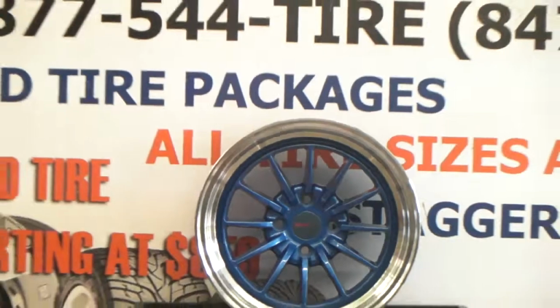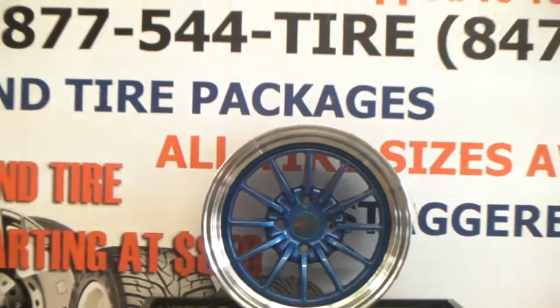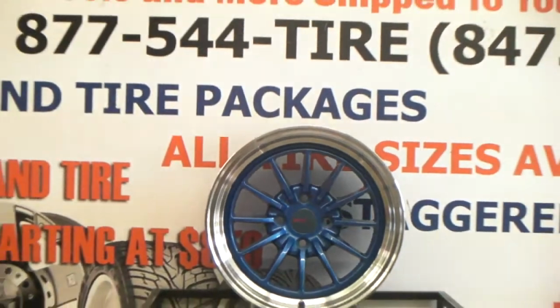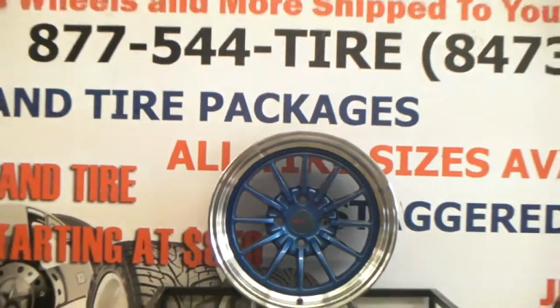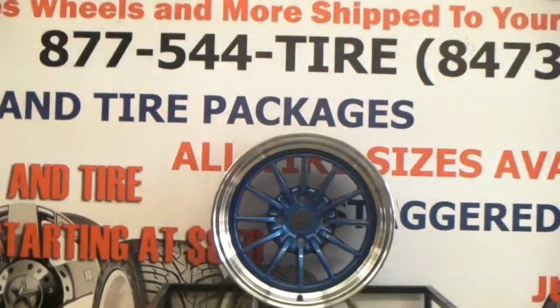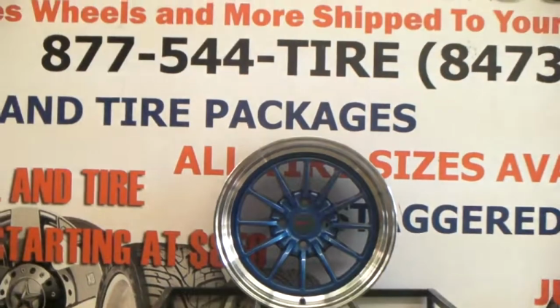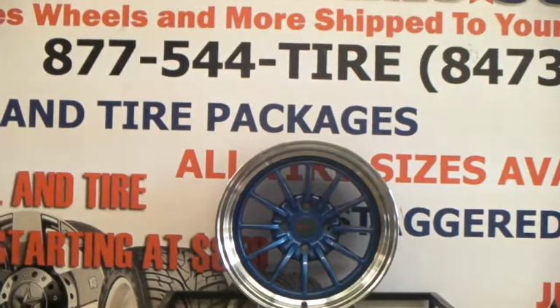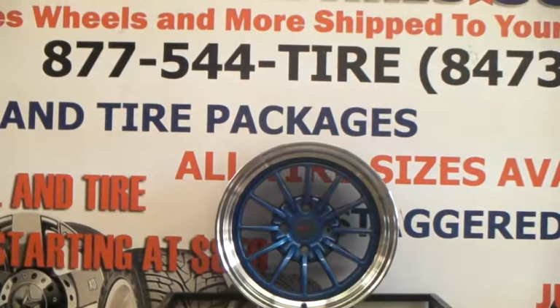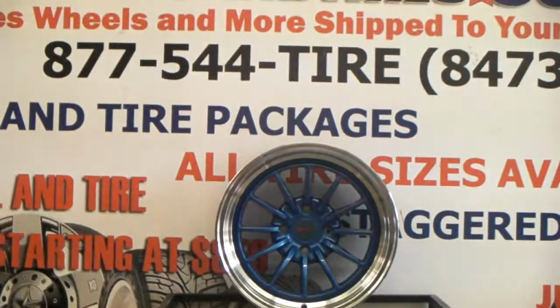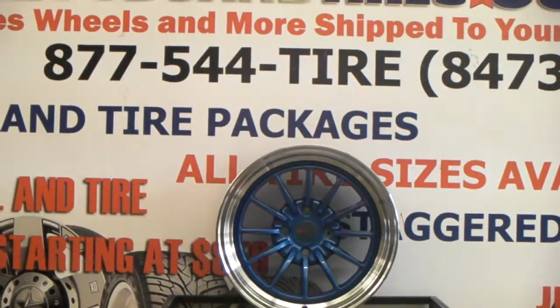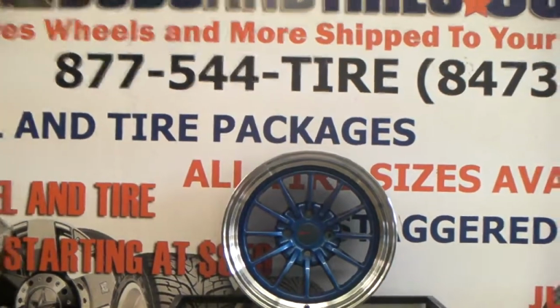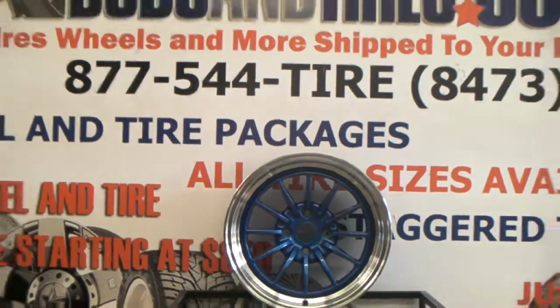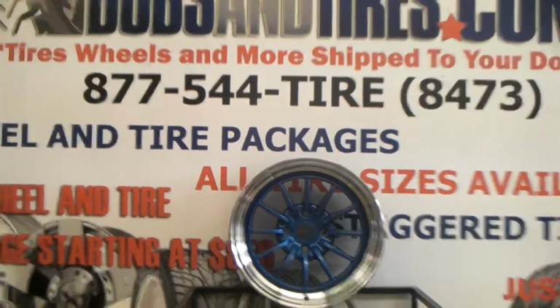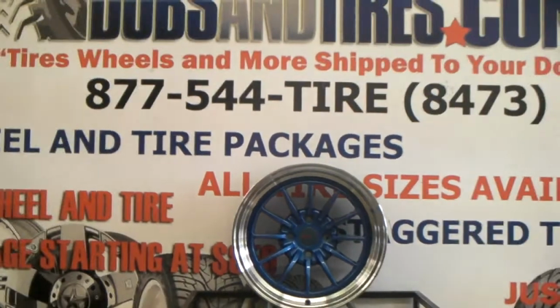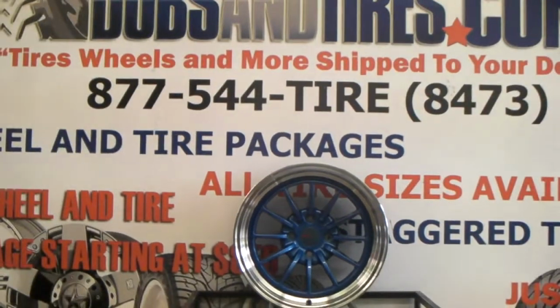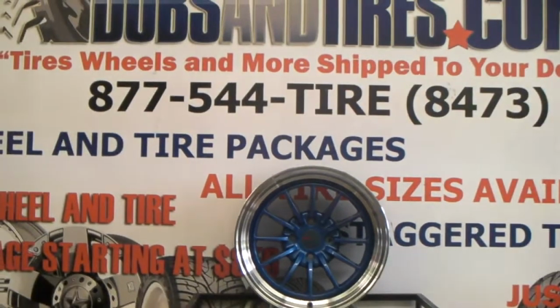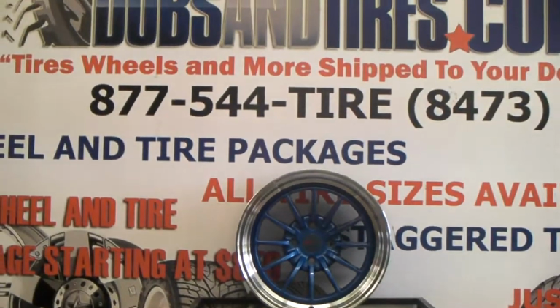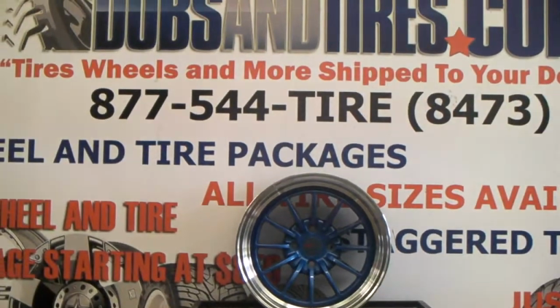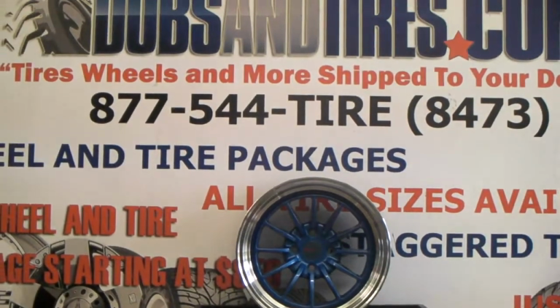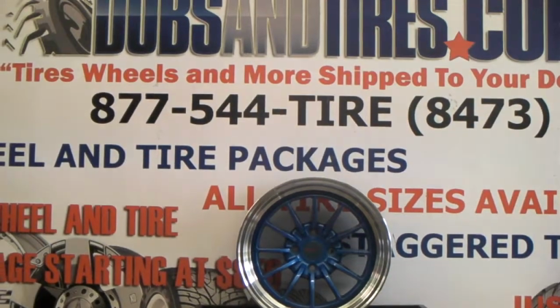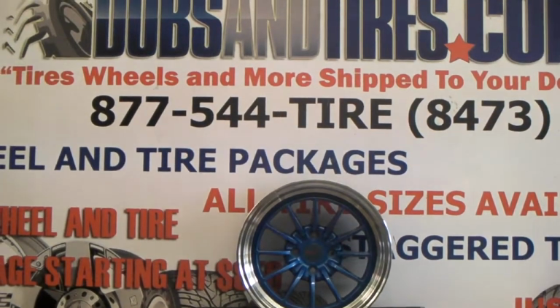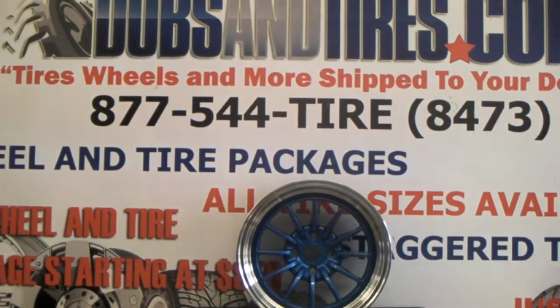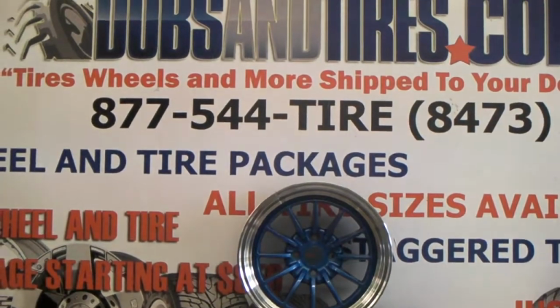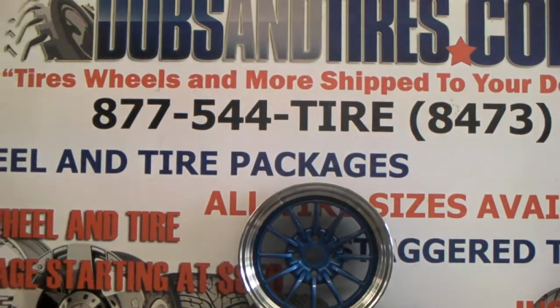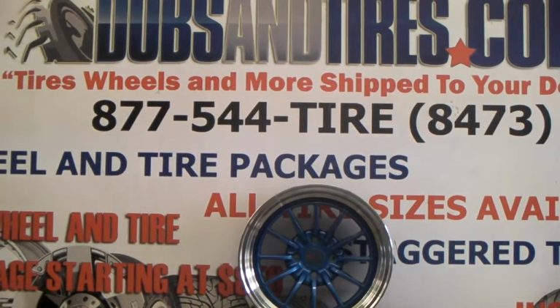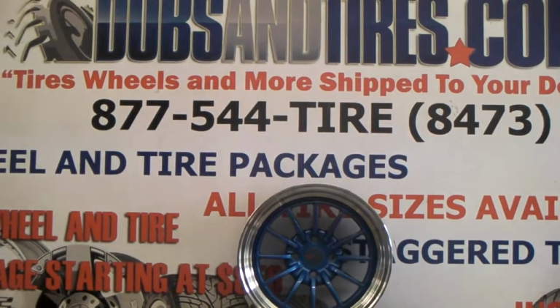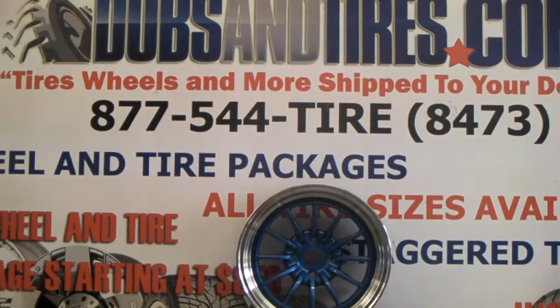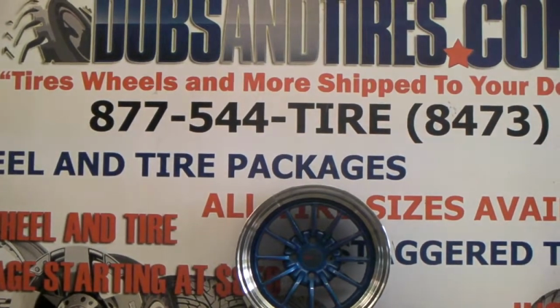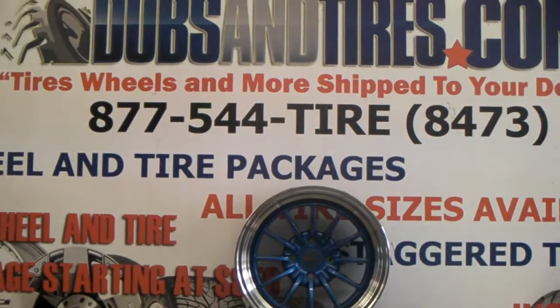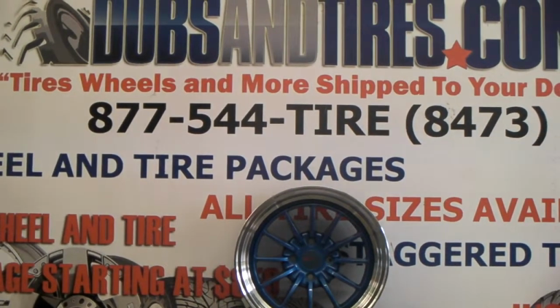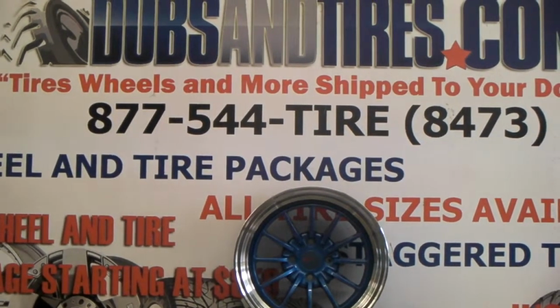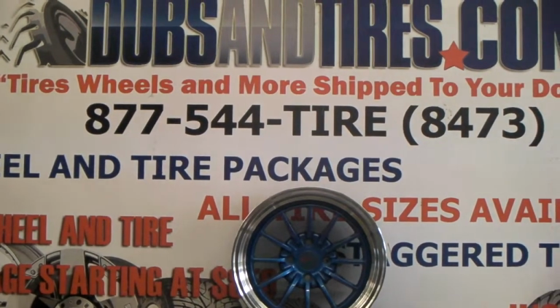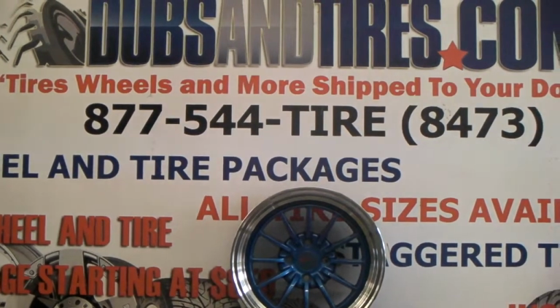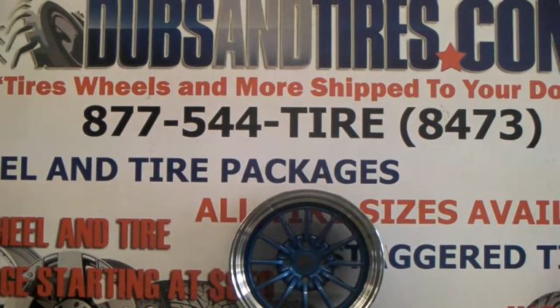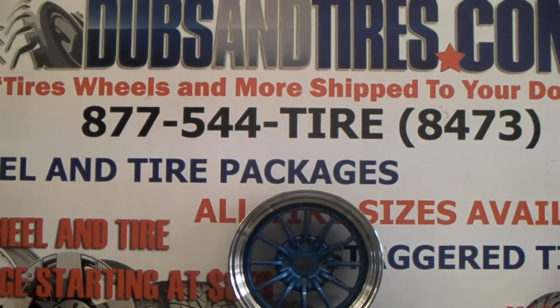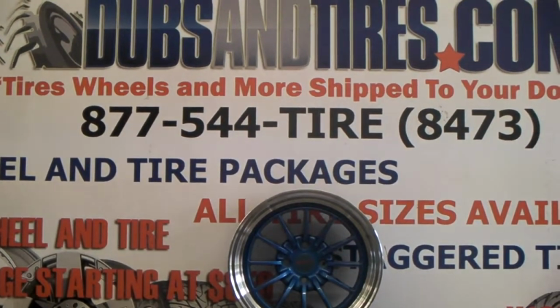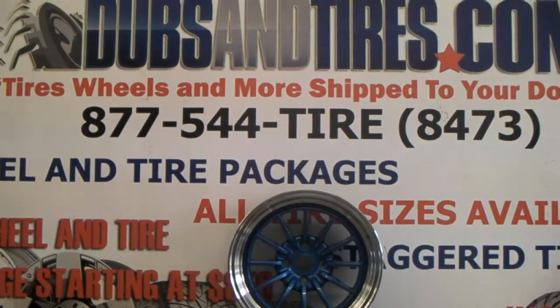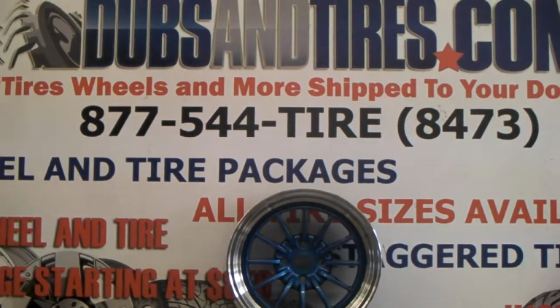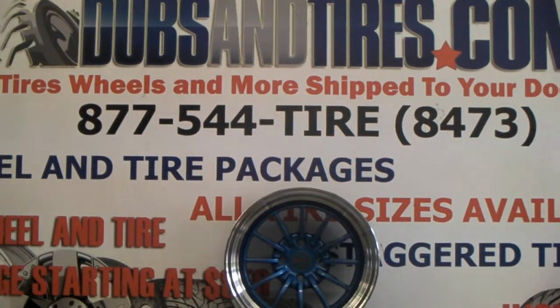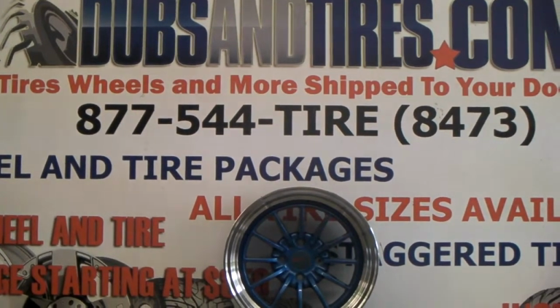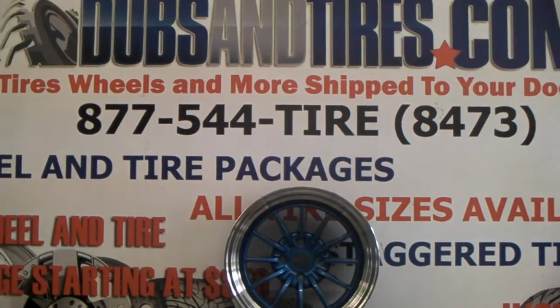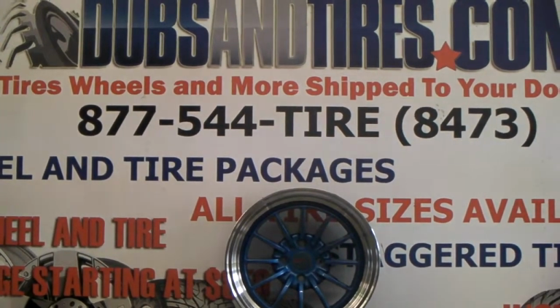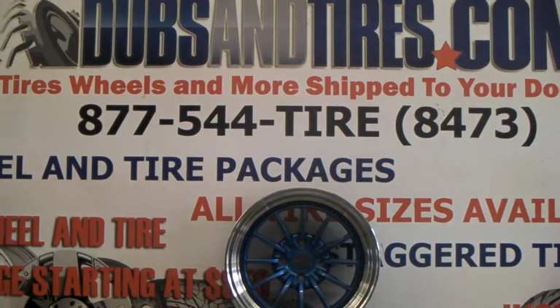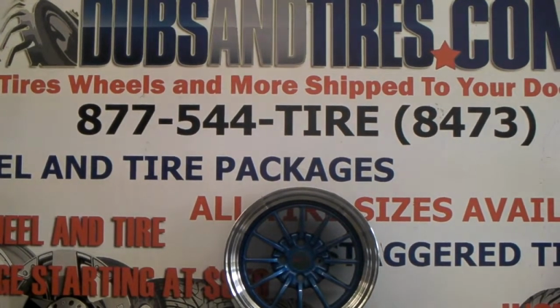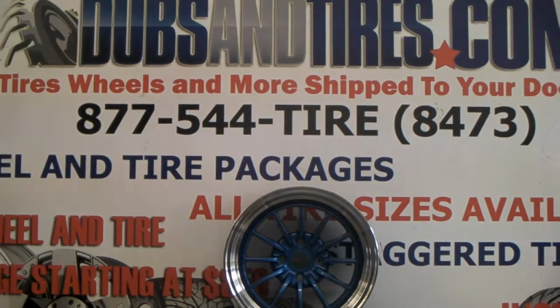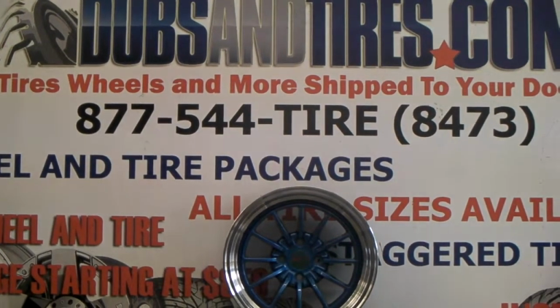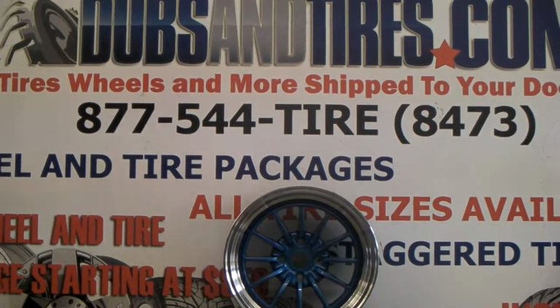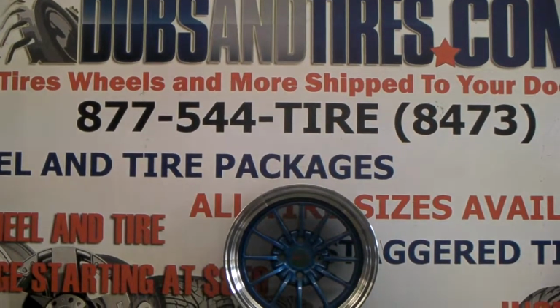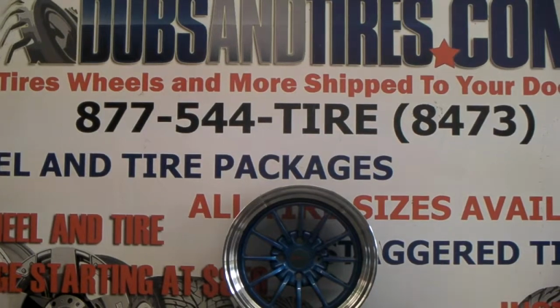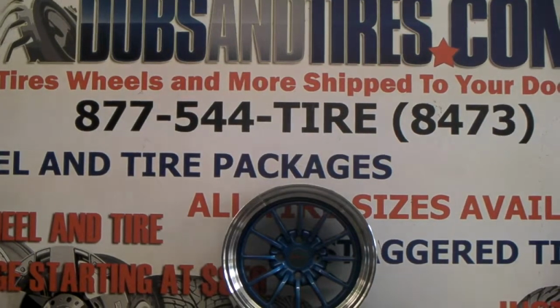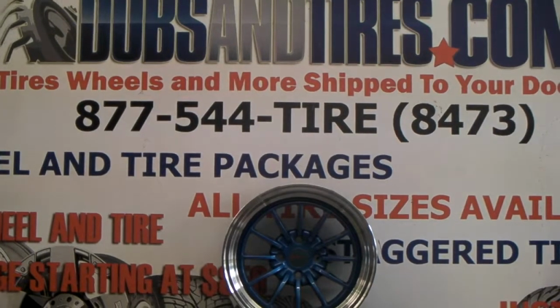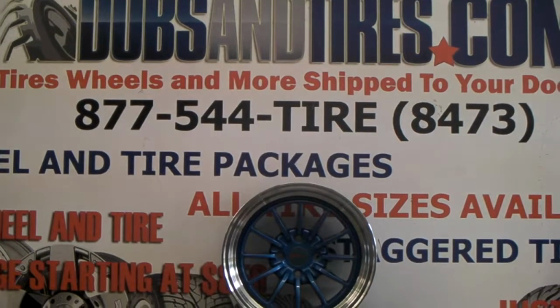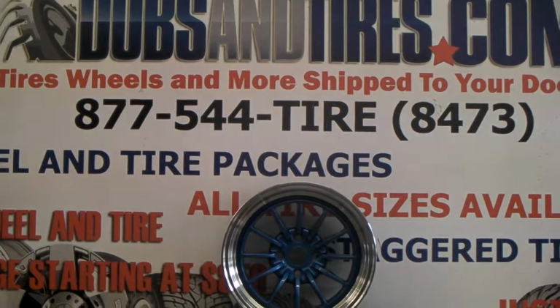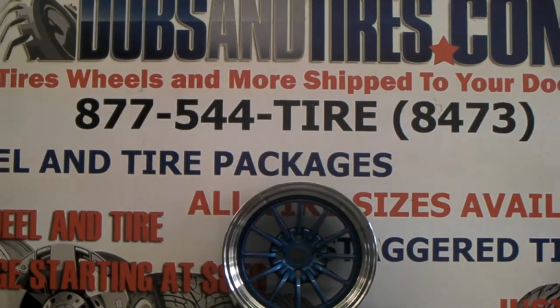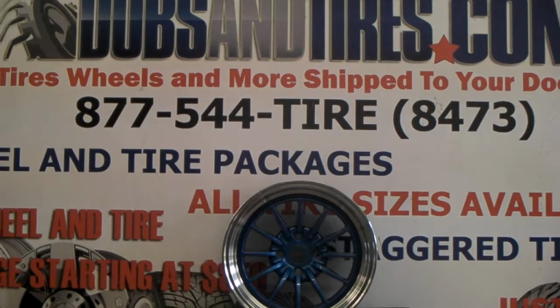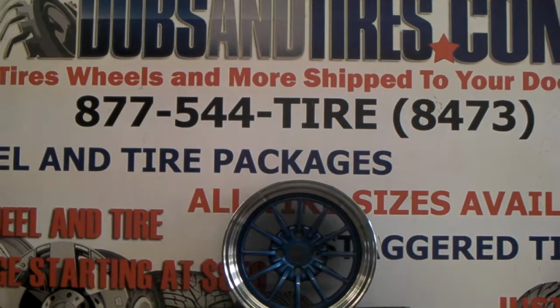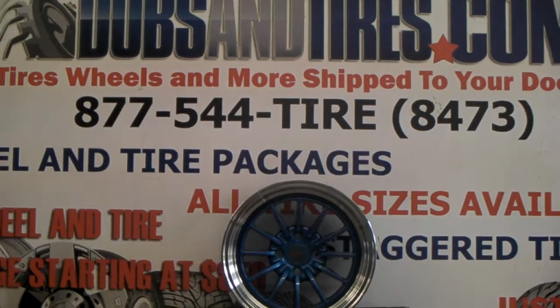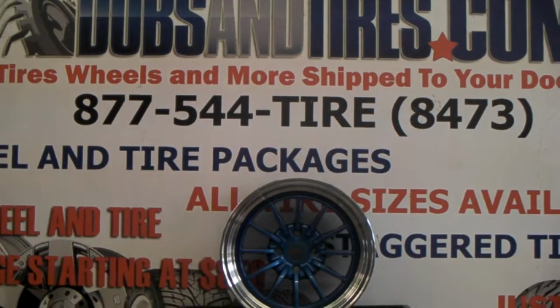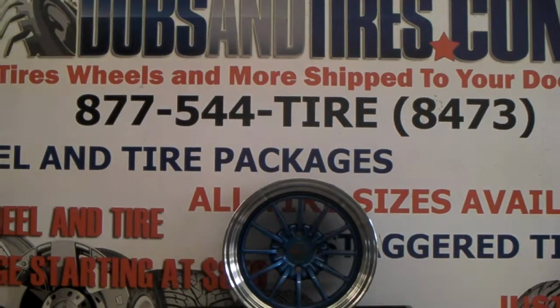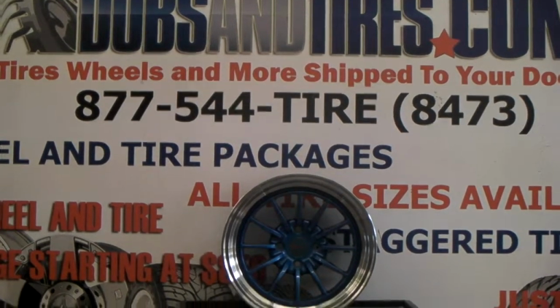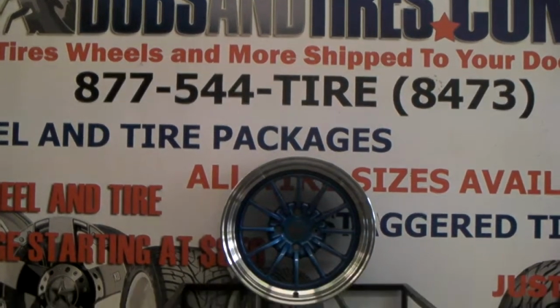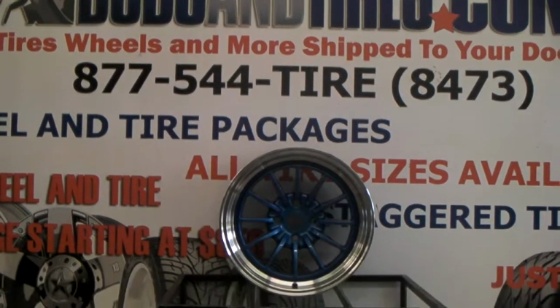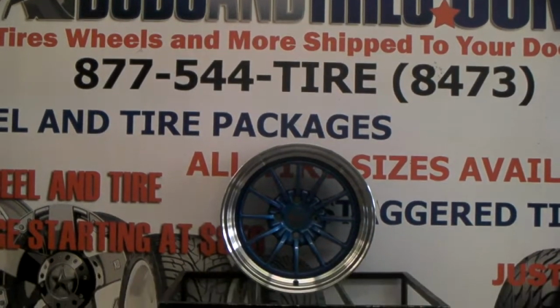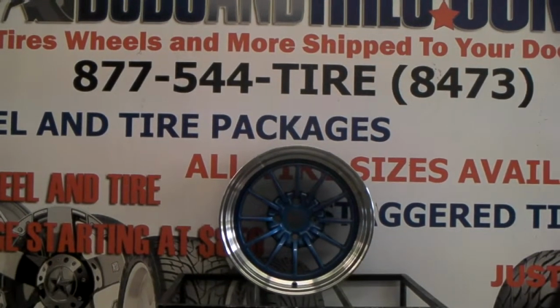Feel free to call us or contact us at DovesAndTires.com. This is your boy KB from Doves and Tires TV signing off.